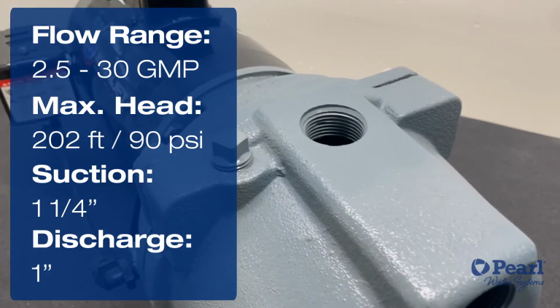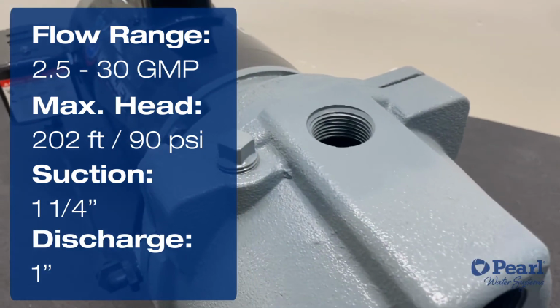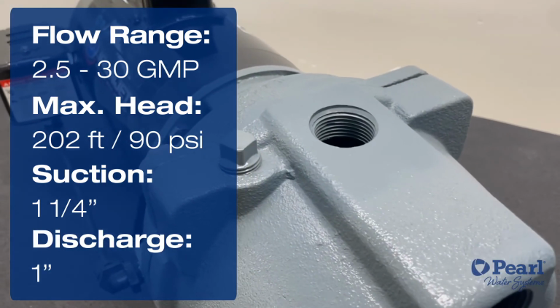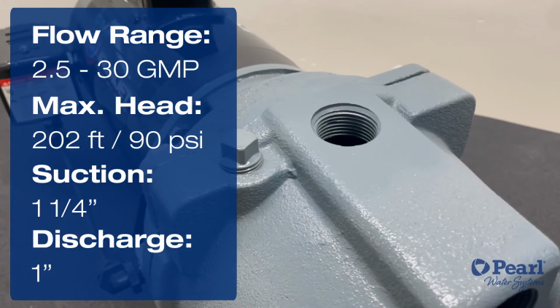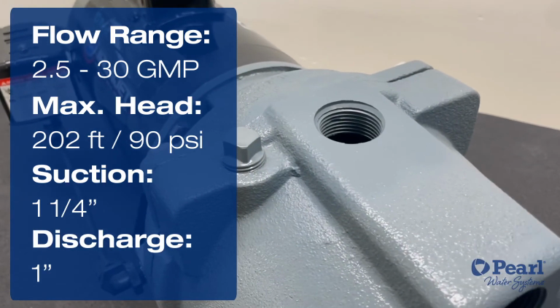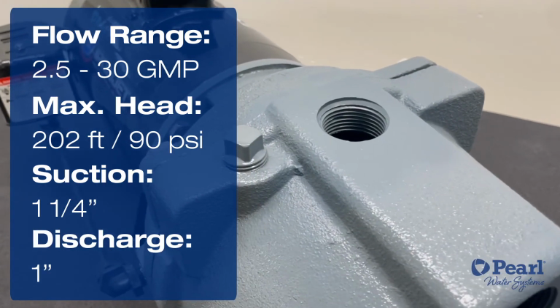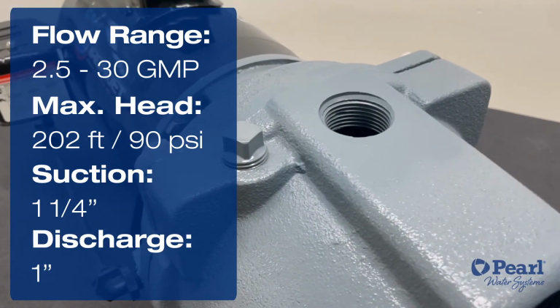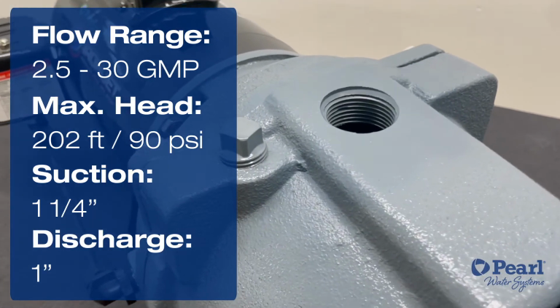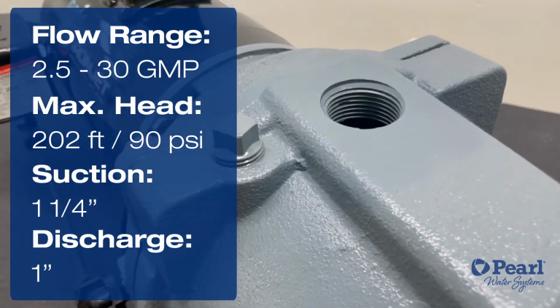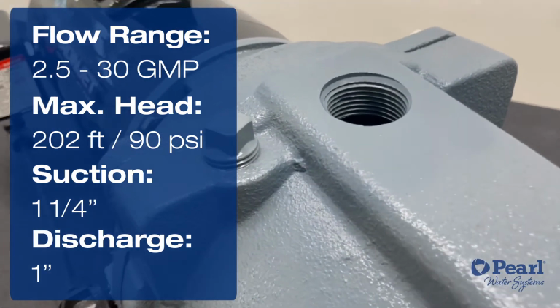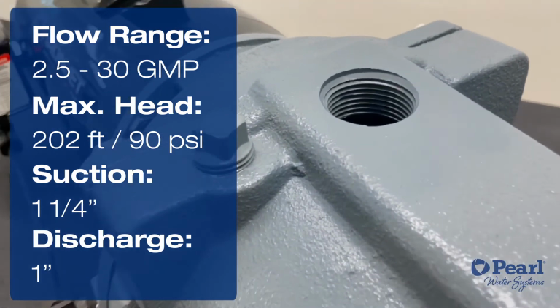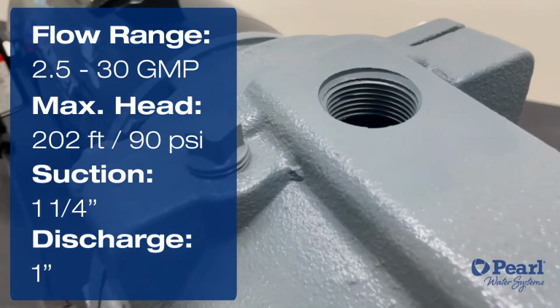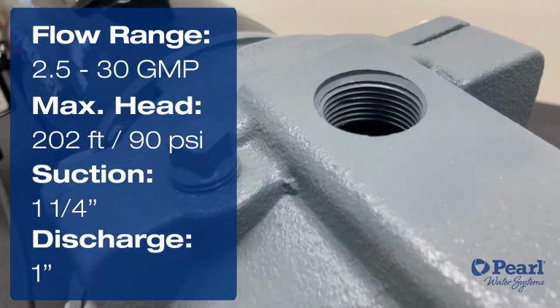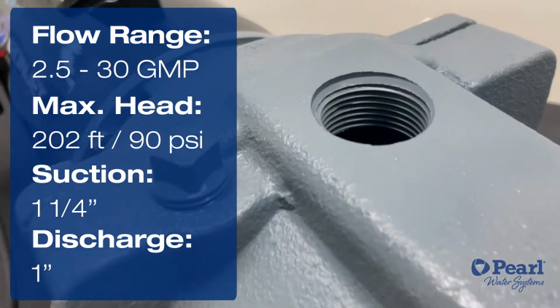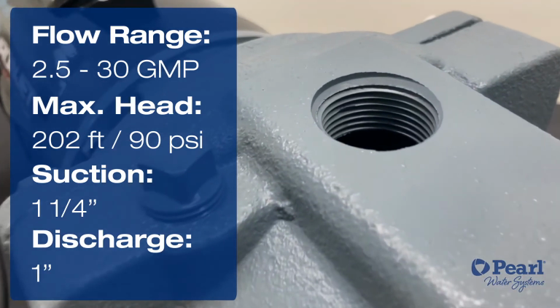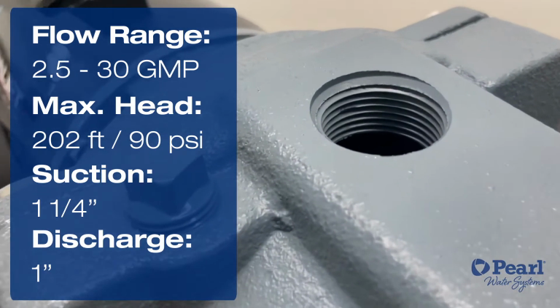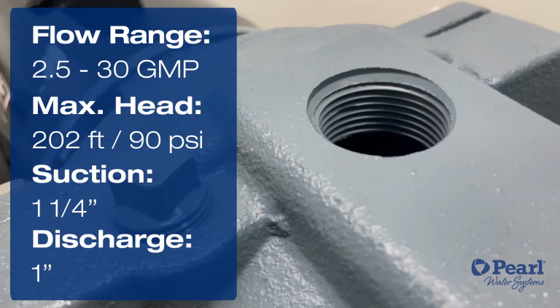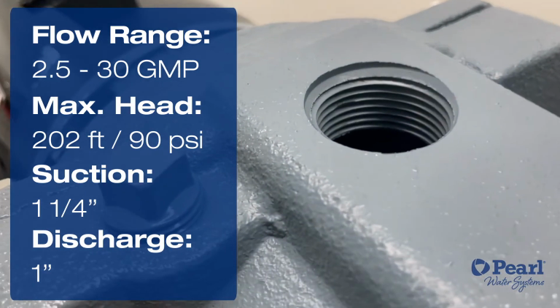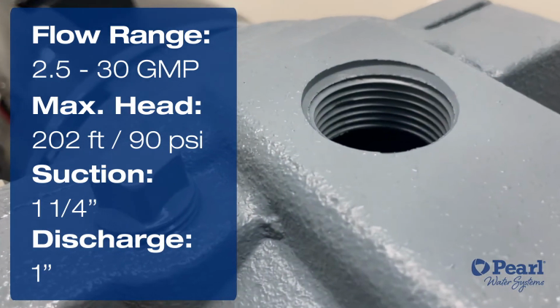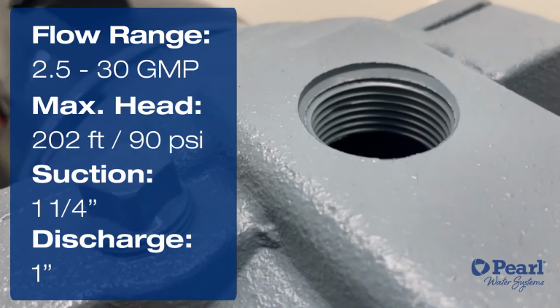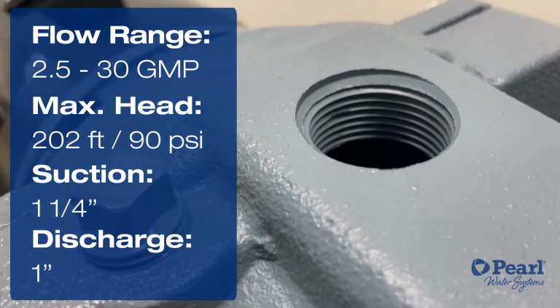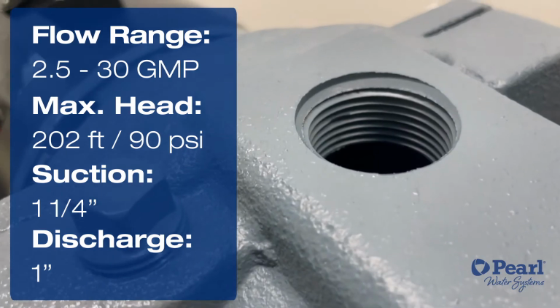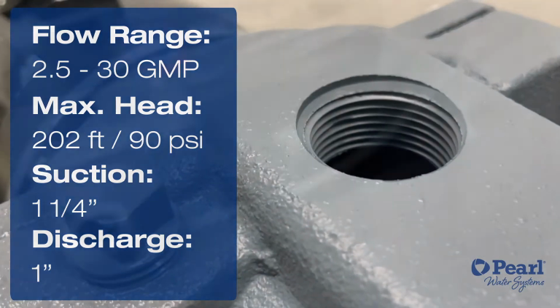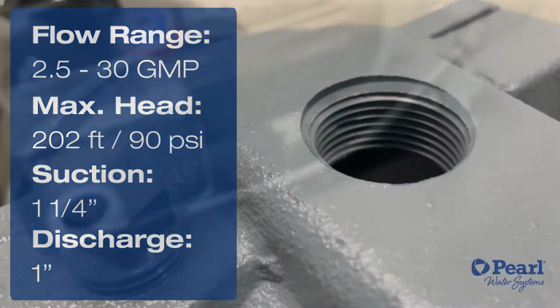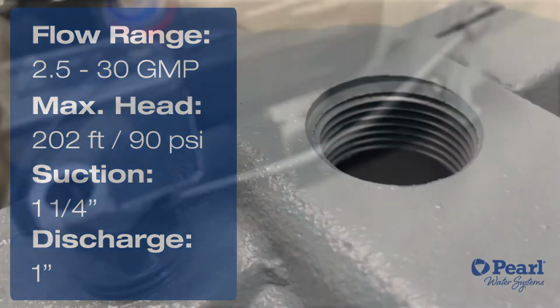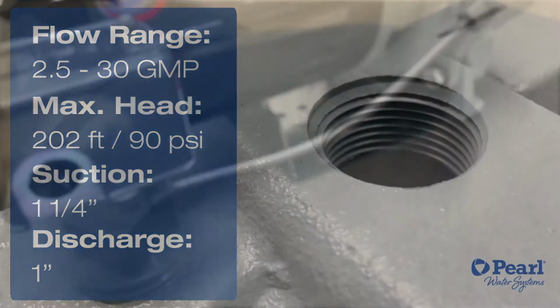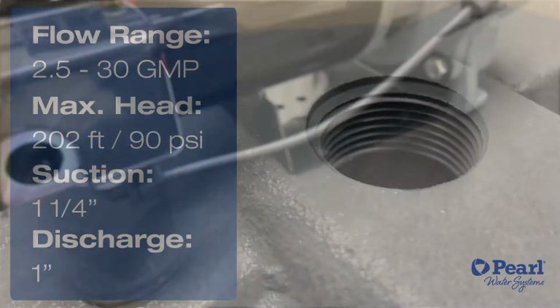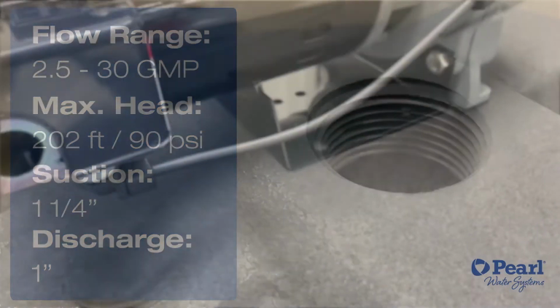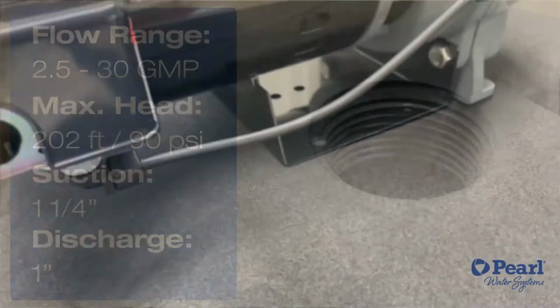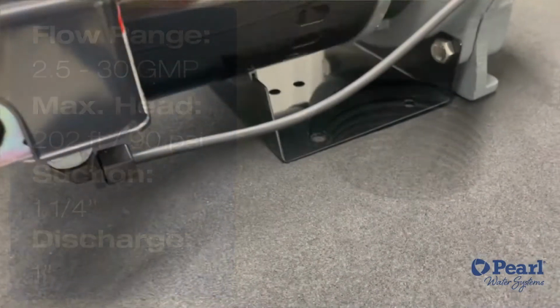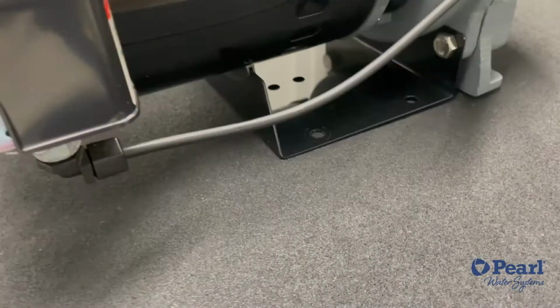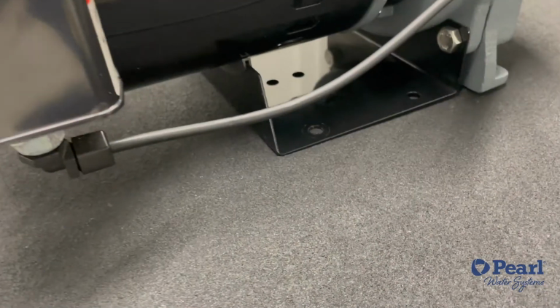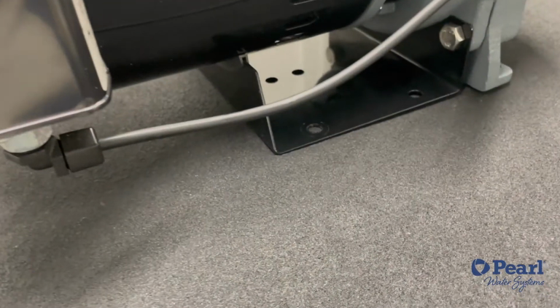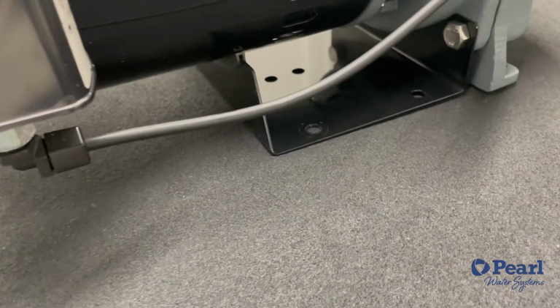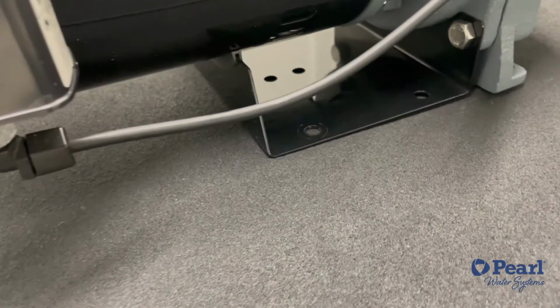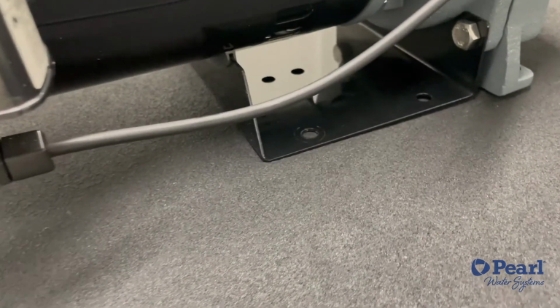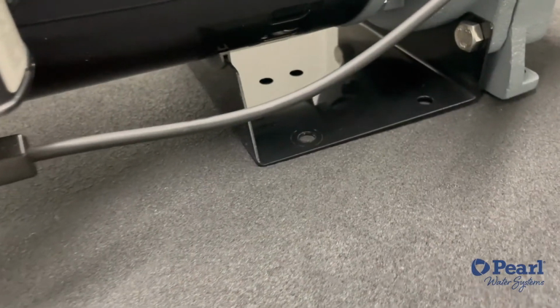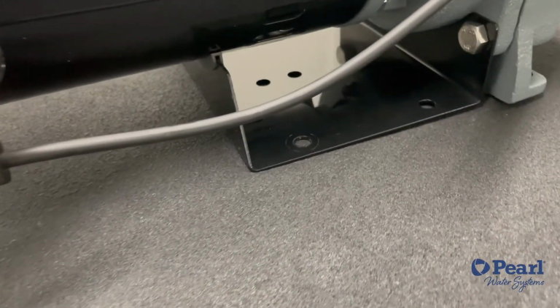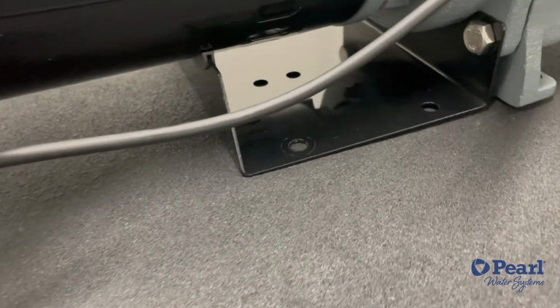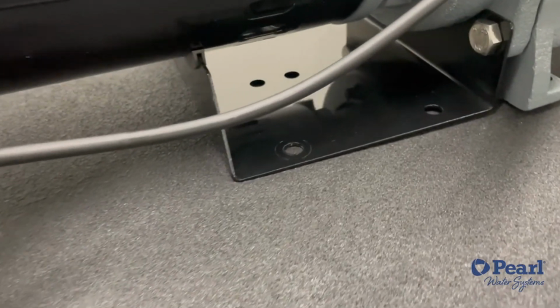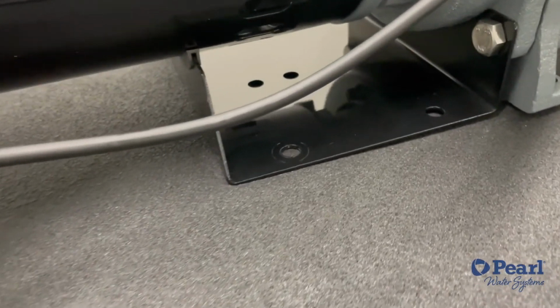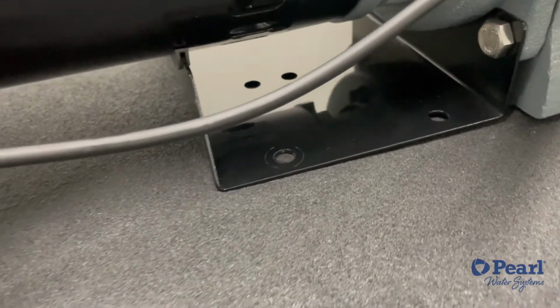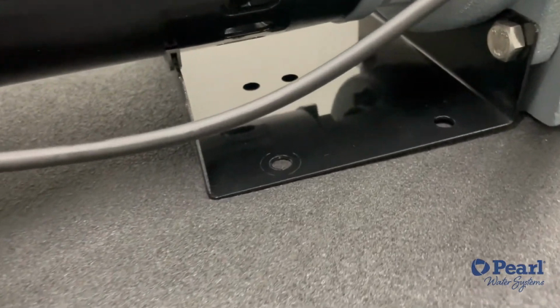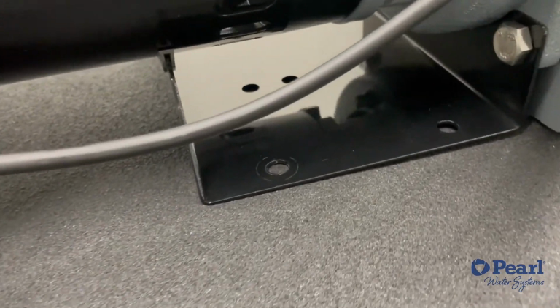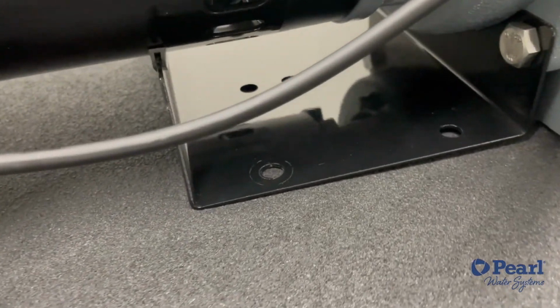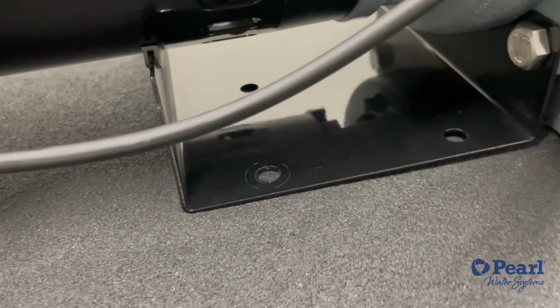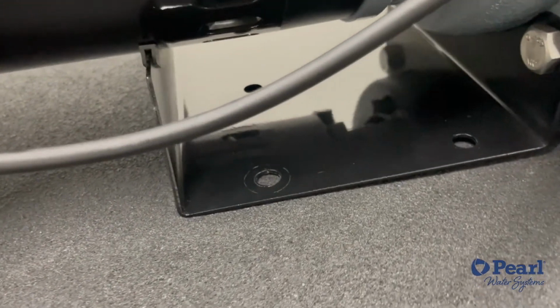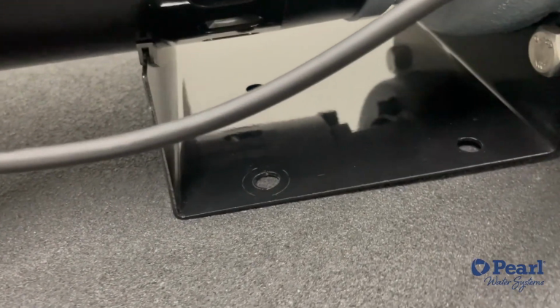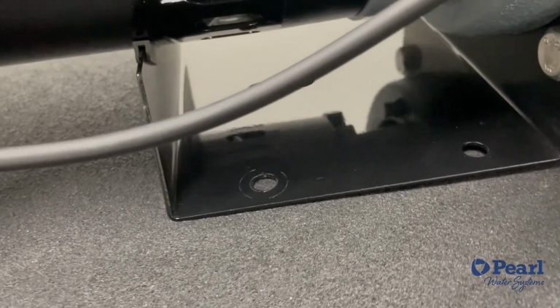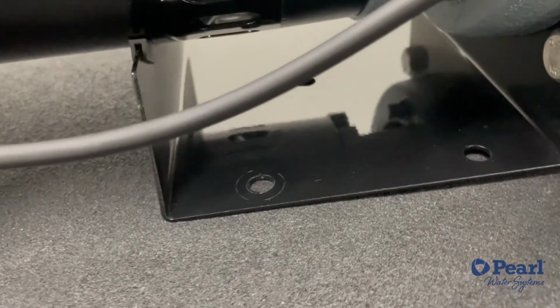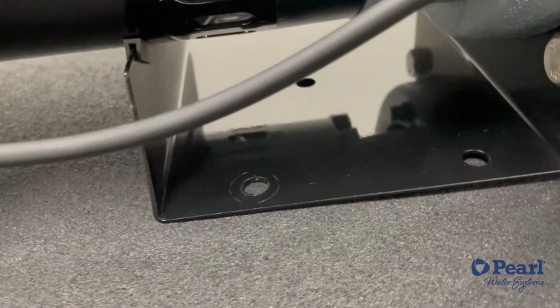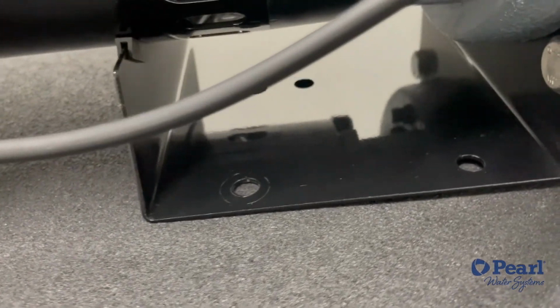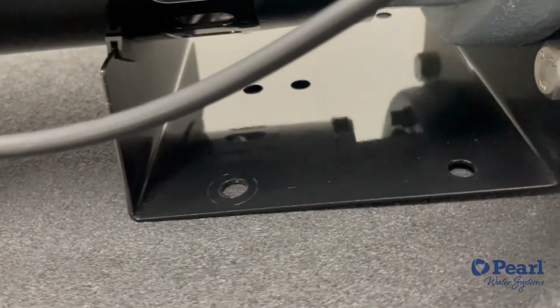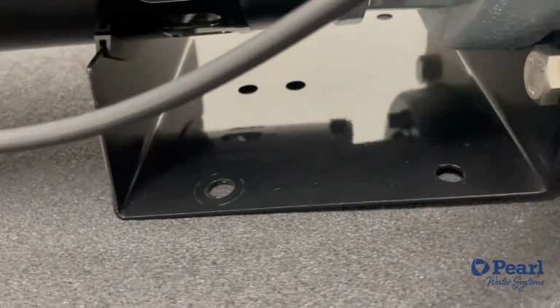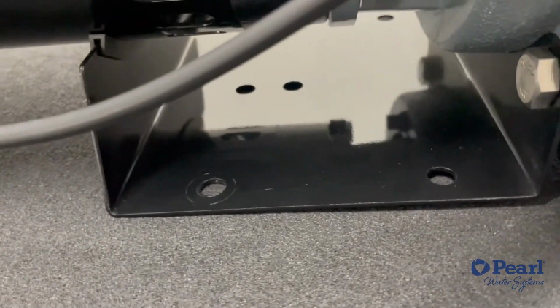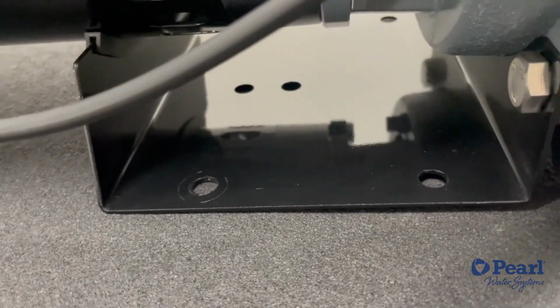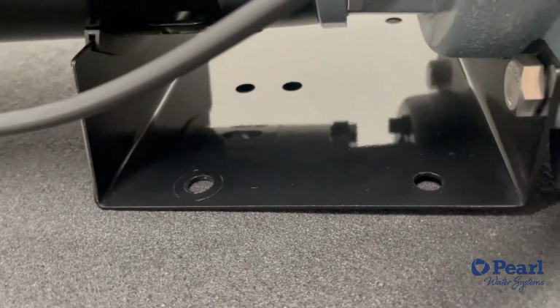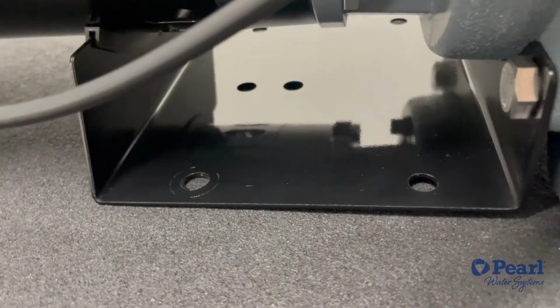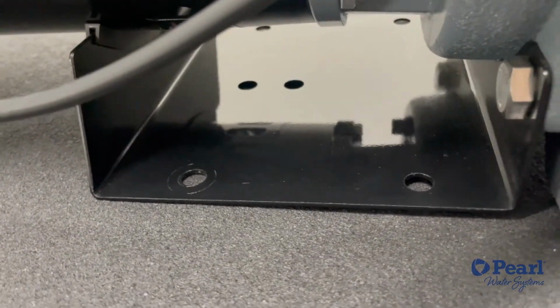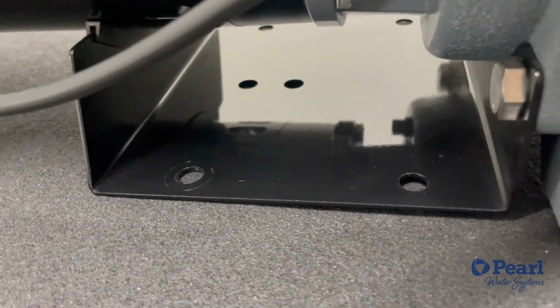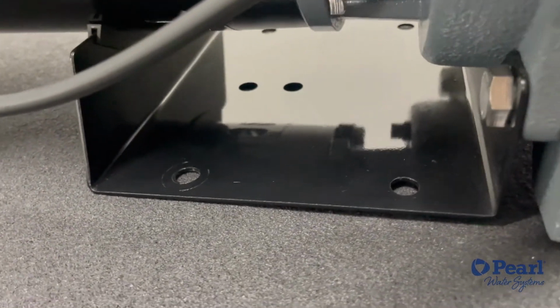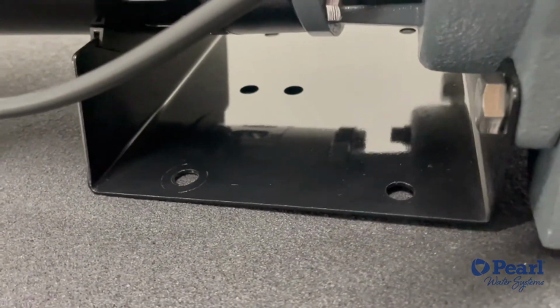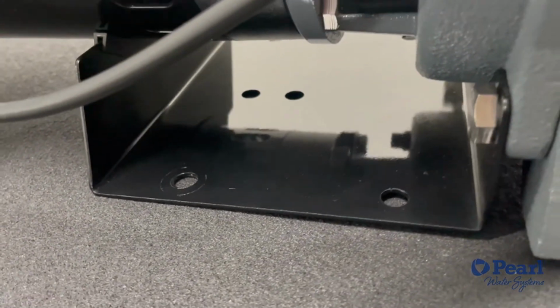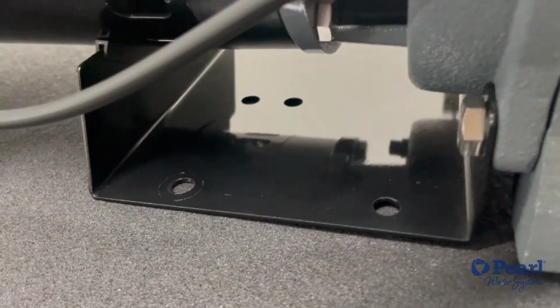We designed this pump to be very robust. It comes with a metal base that can be screwed to any surface for stability and the safety of the pump.